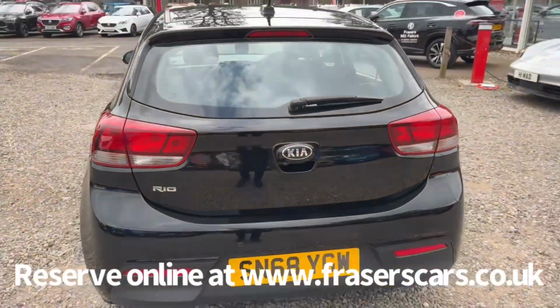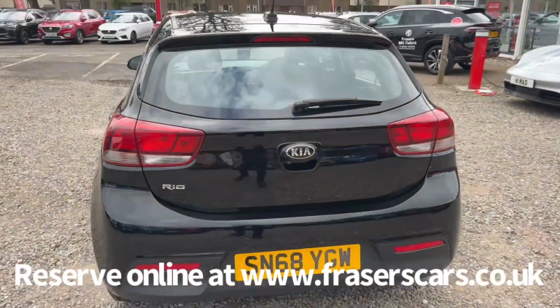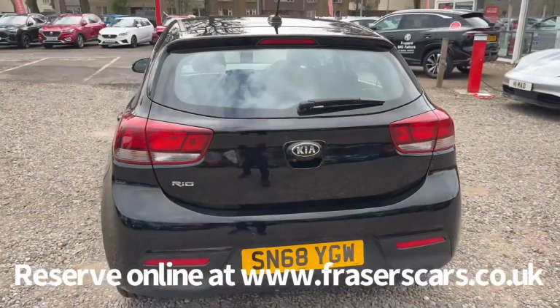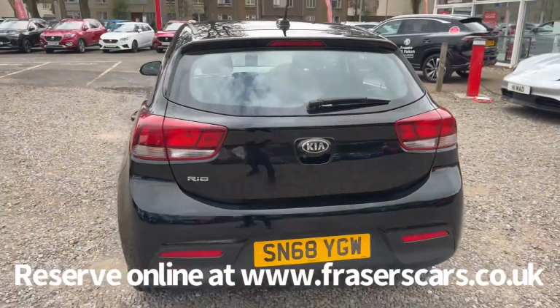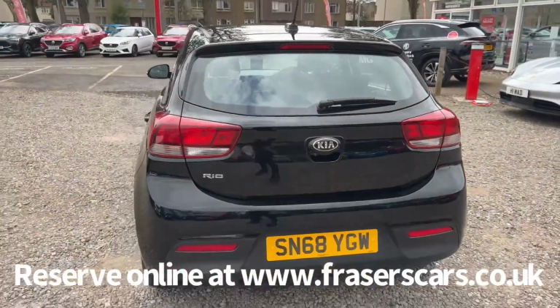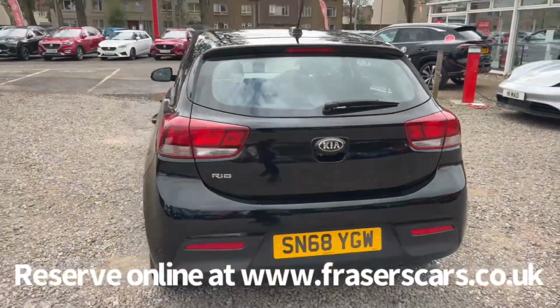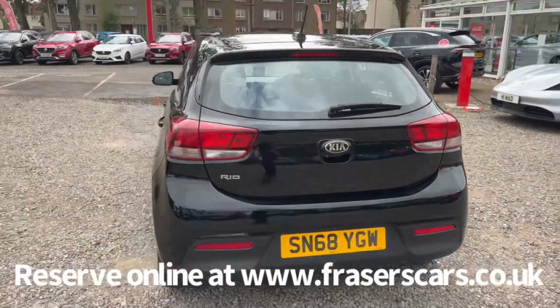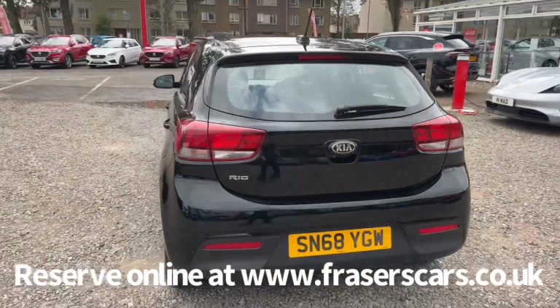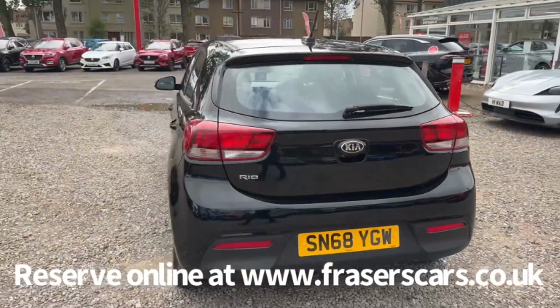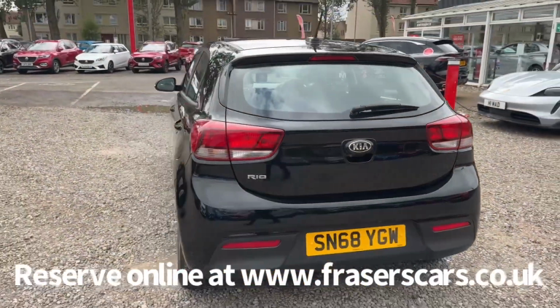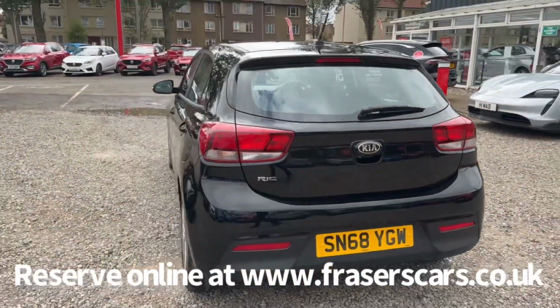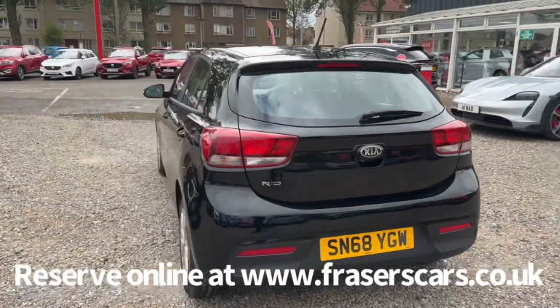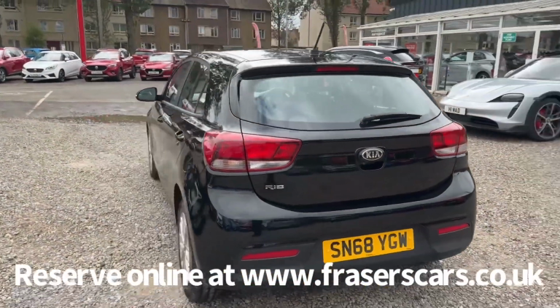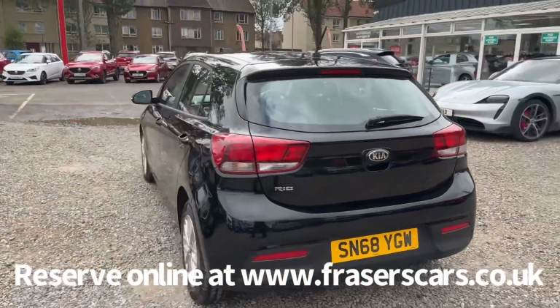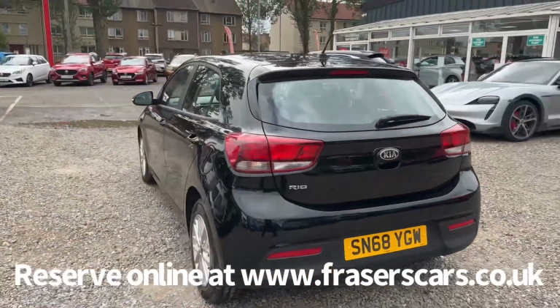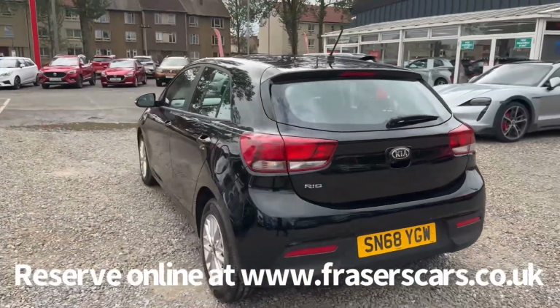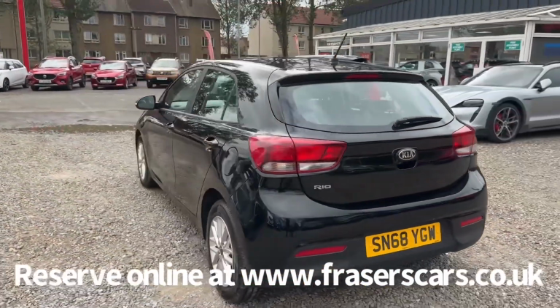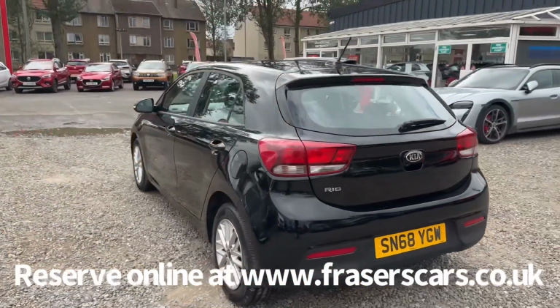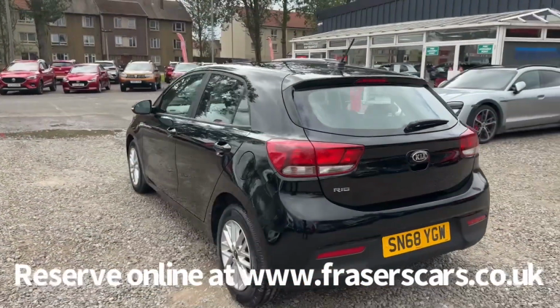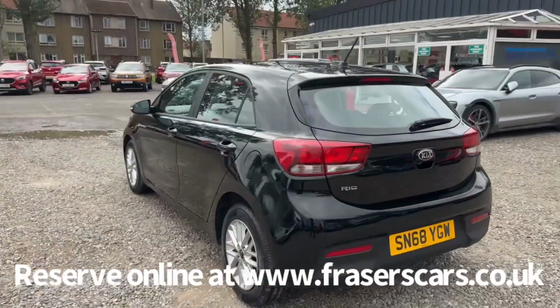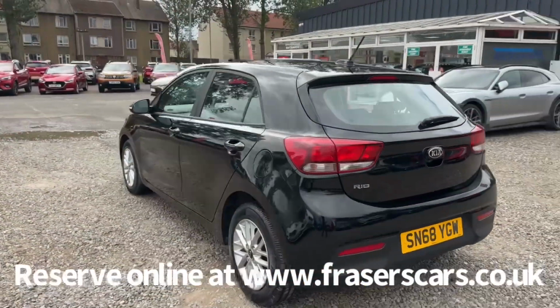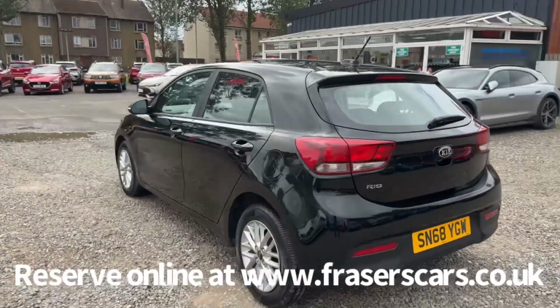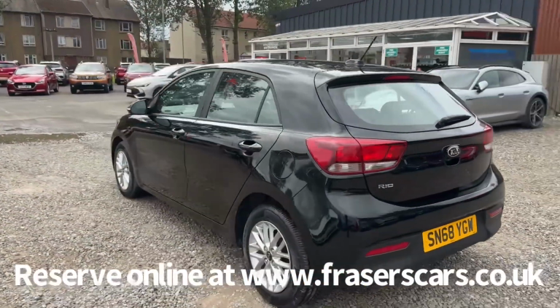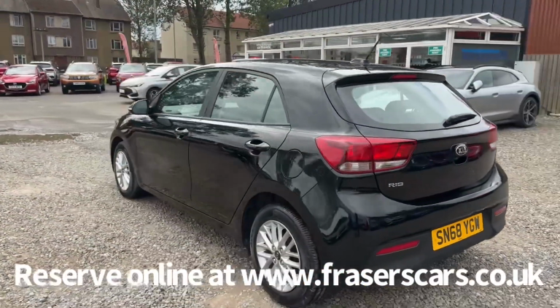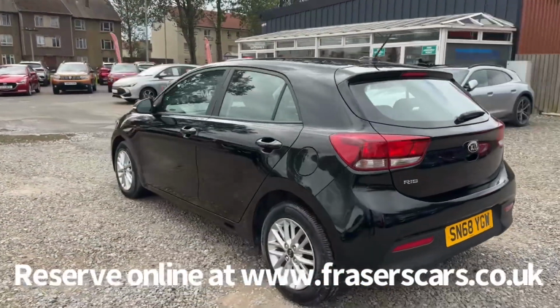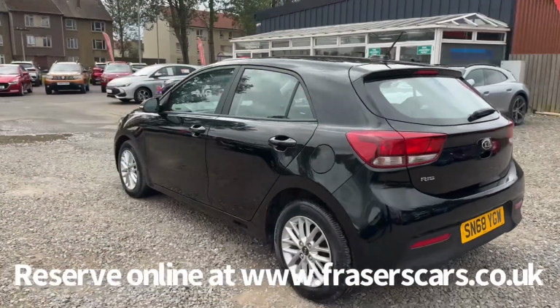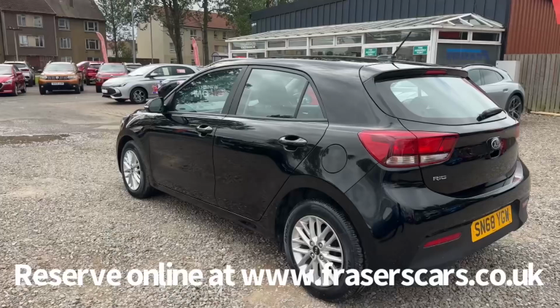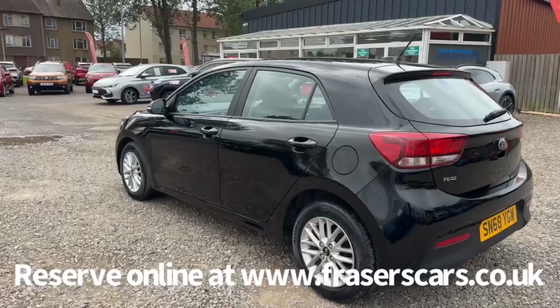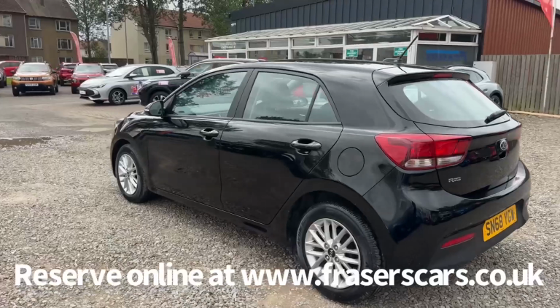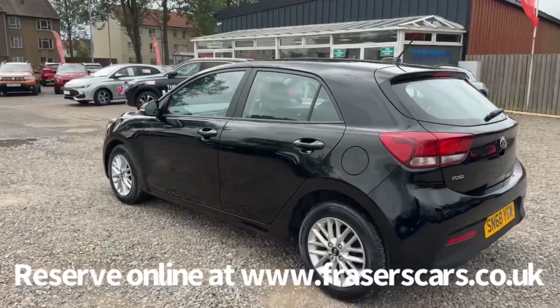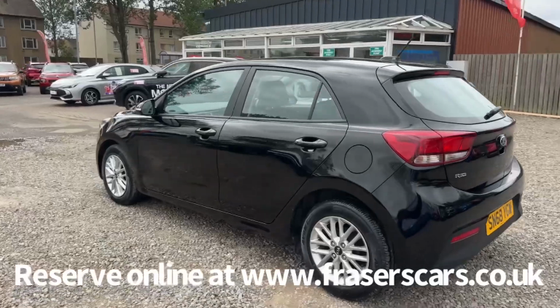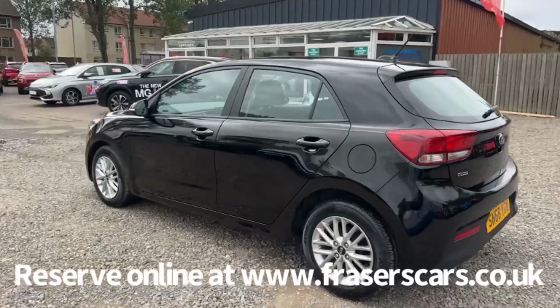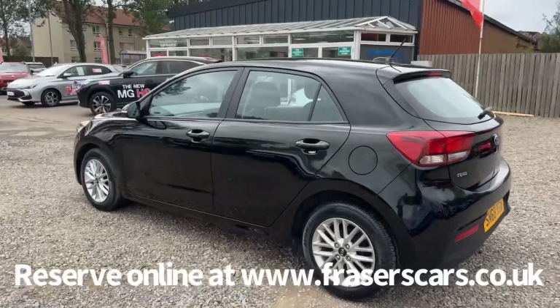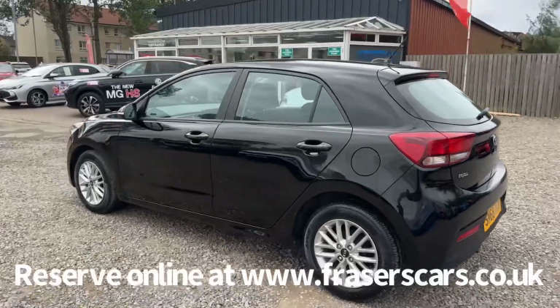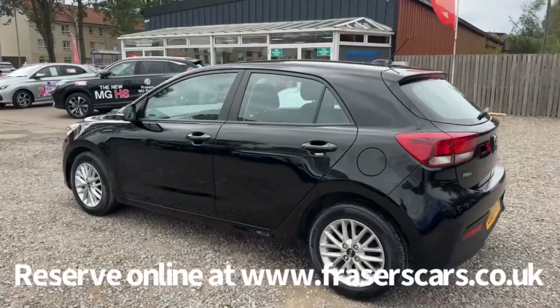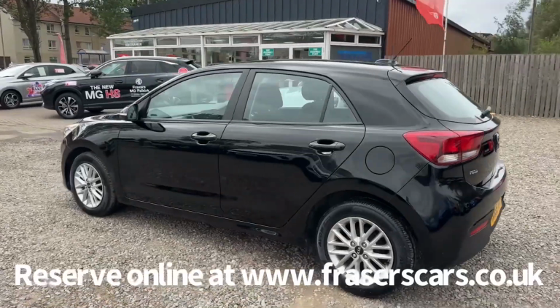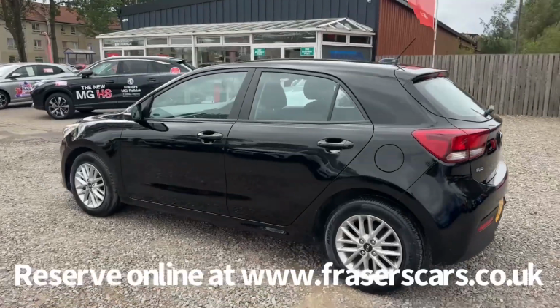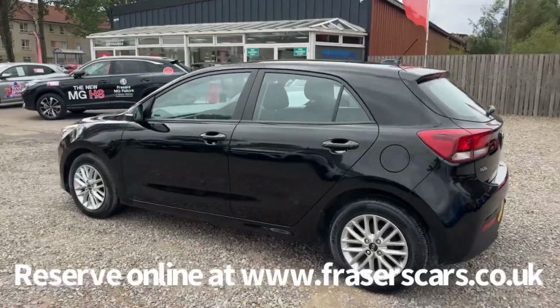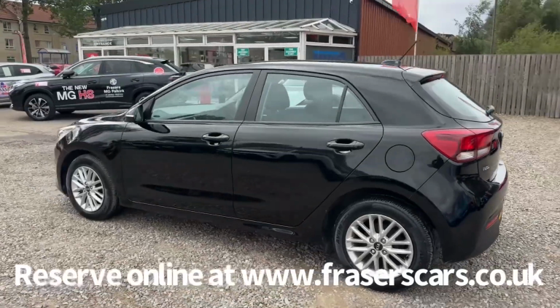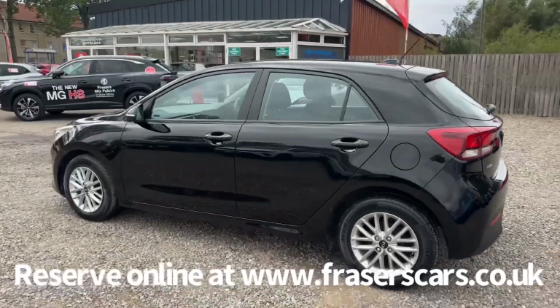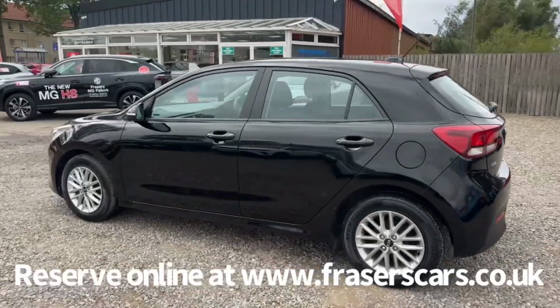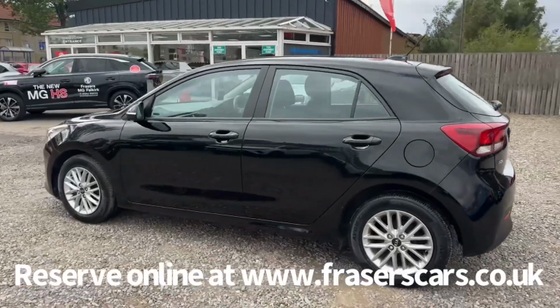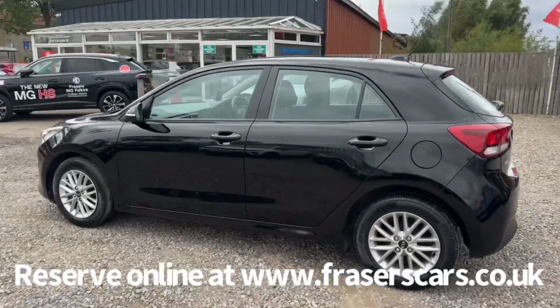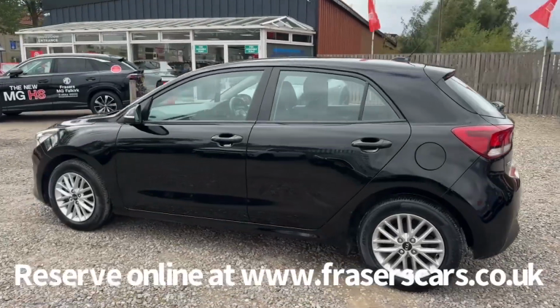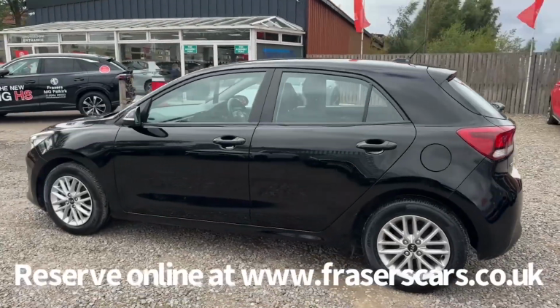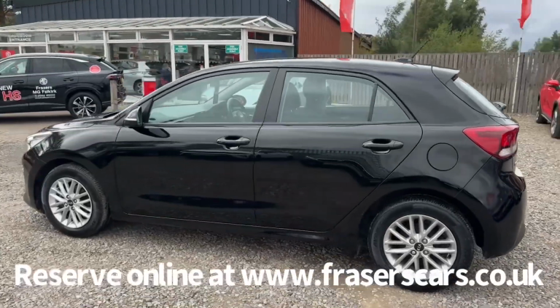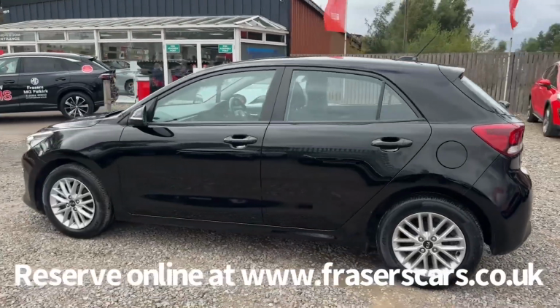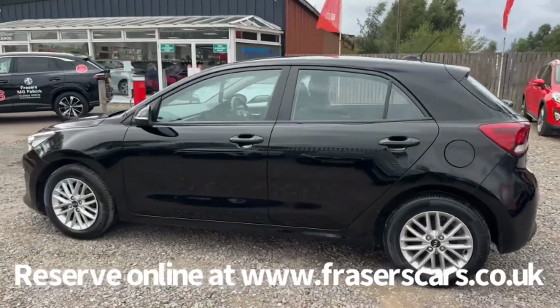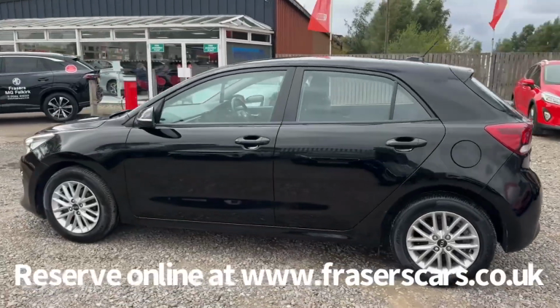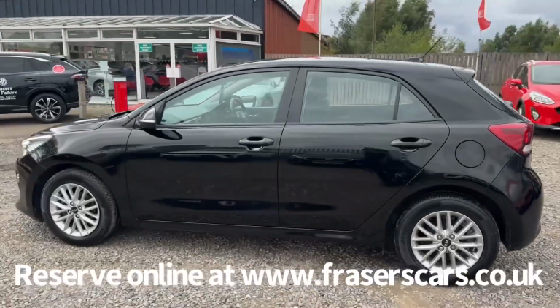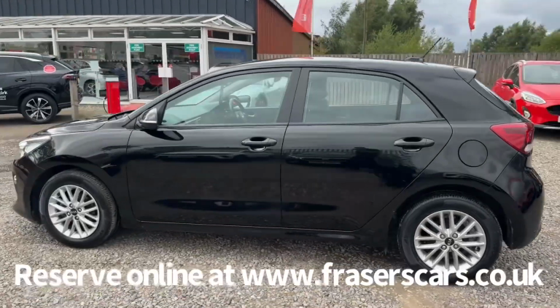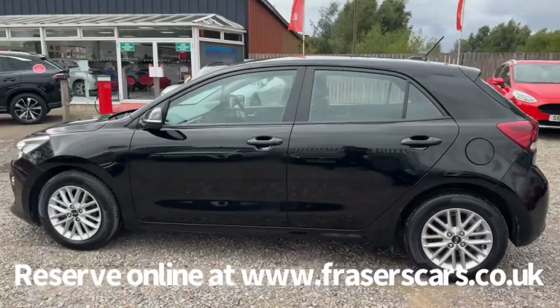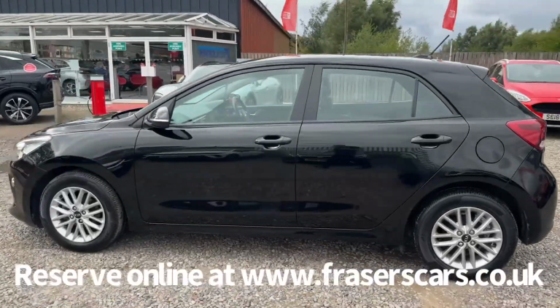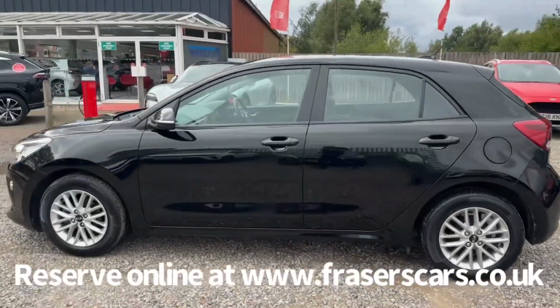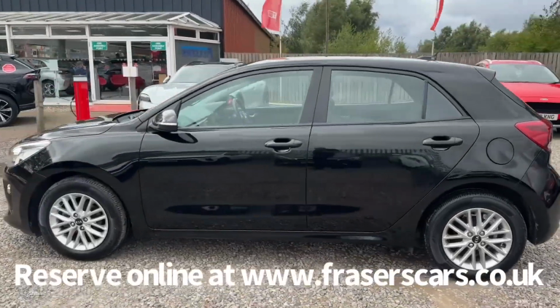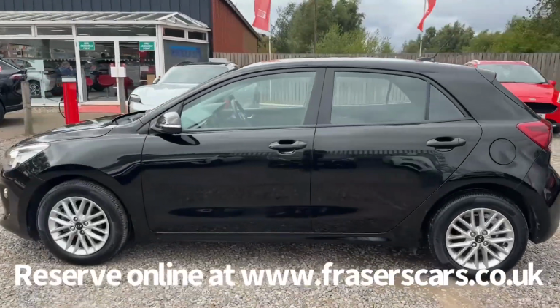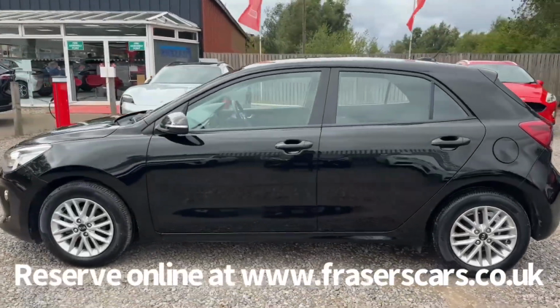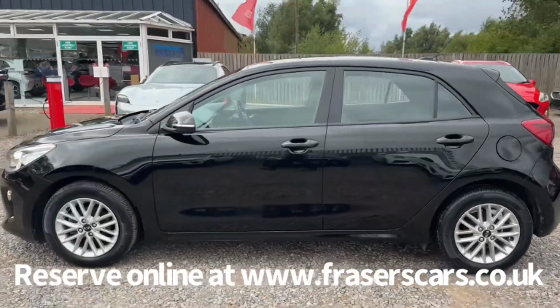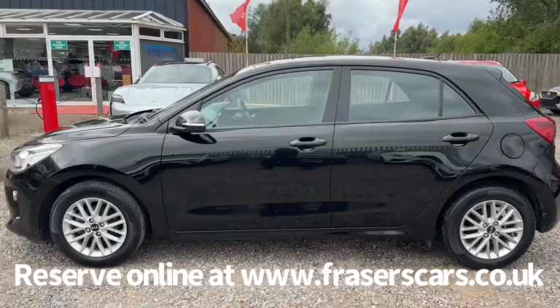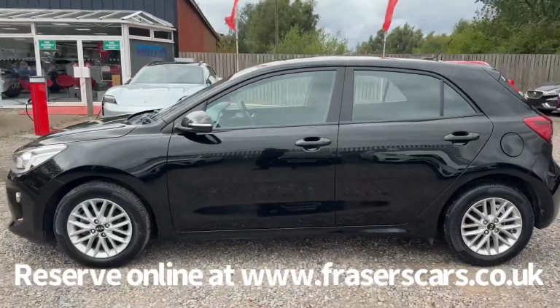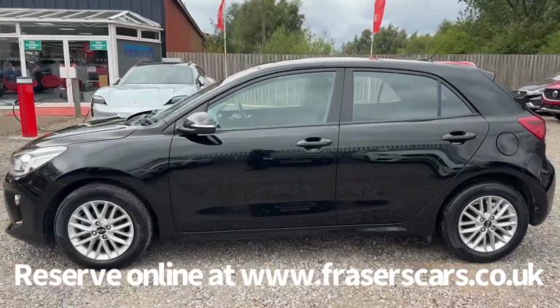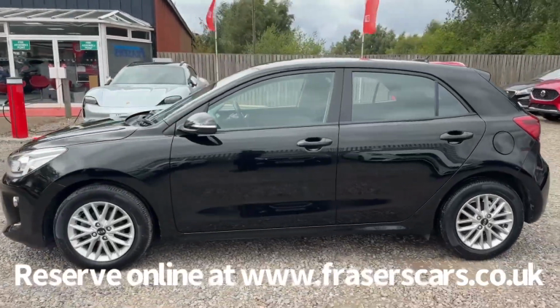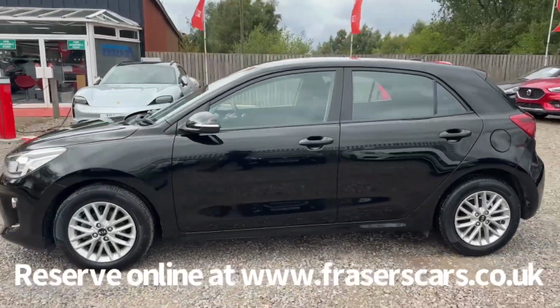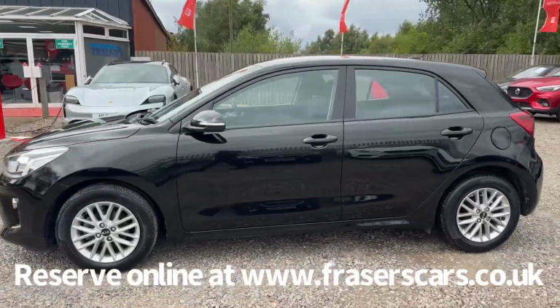This car is available to view at Fraser's of Falkirk MG. You can find us at Glasgow Road in Camelon, Falkirk. The postcode is FK1 4JQ.